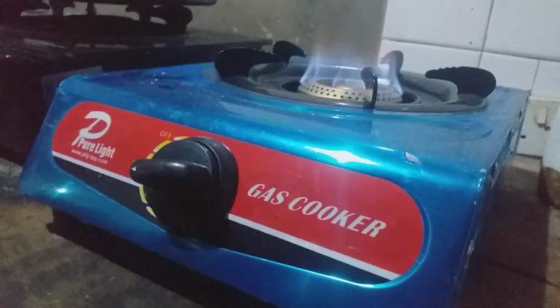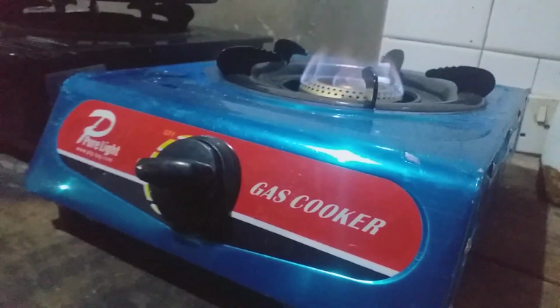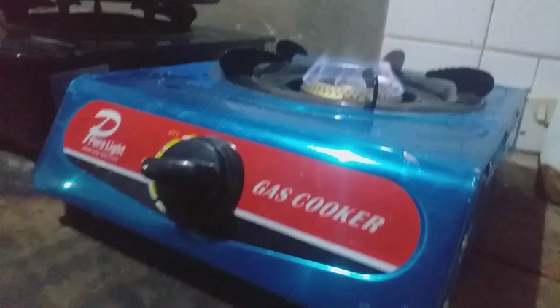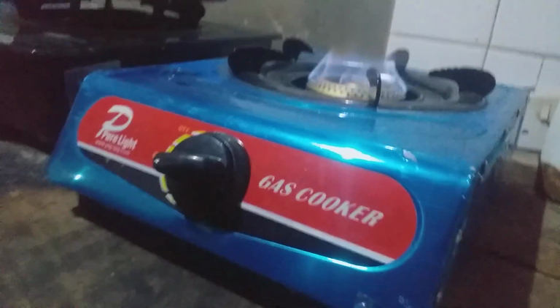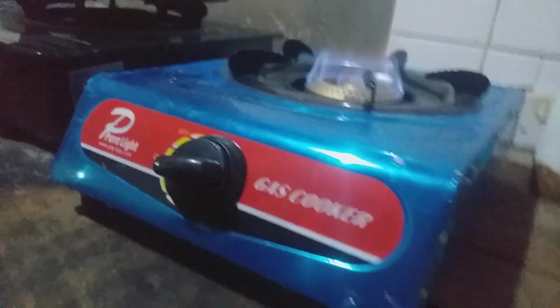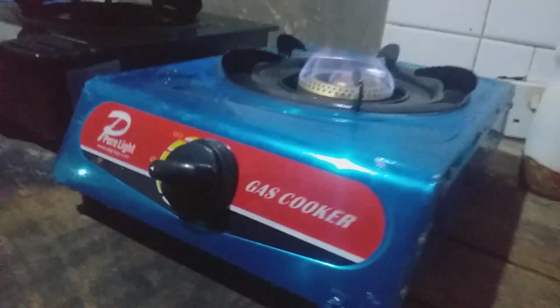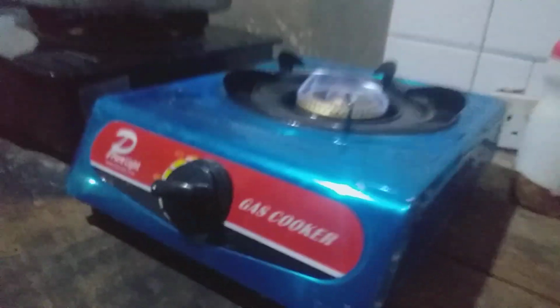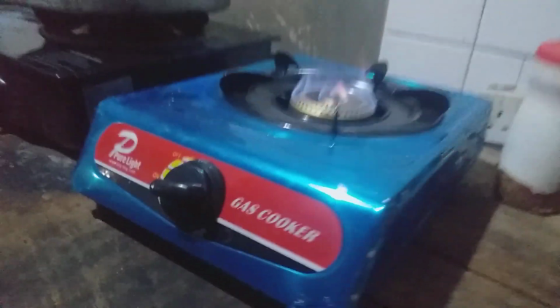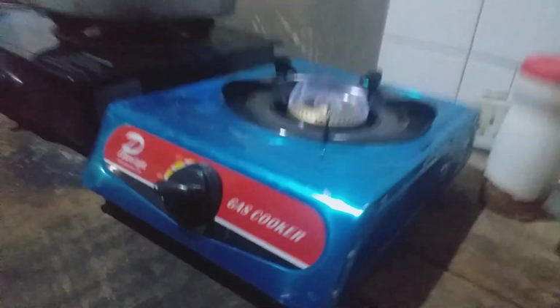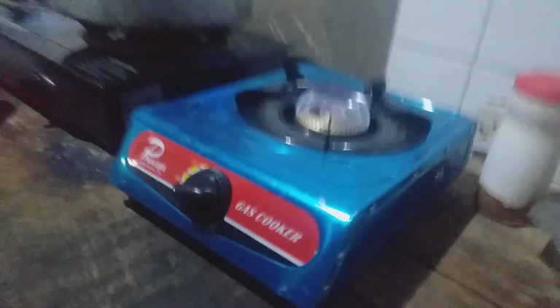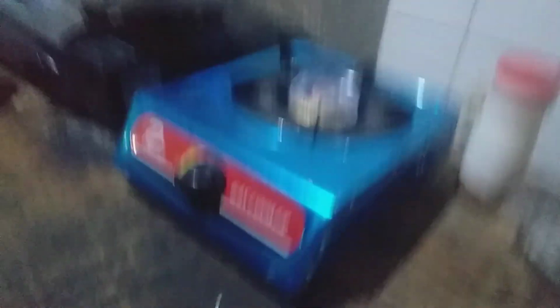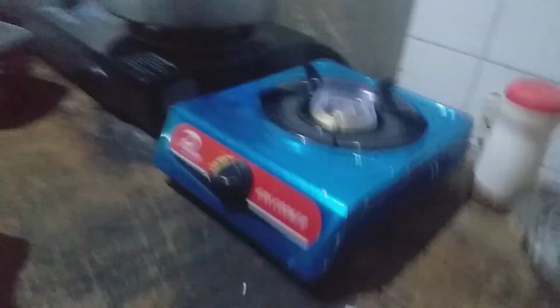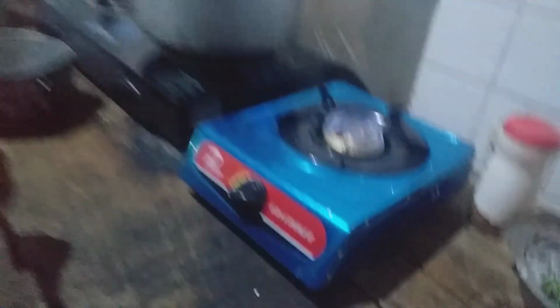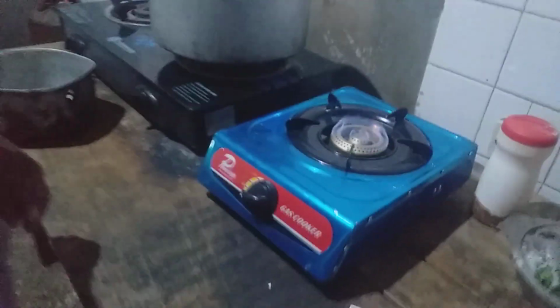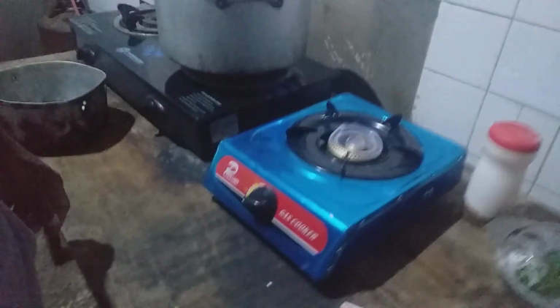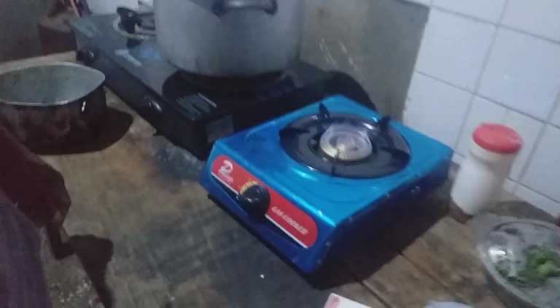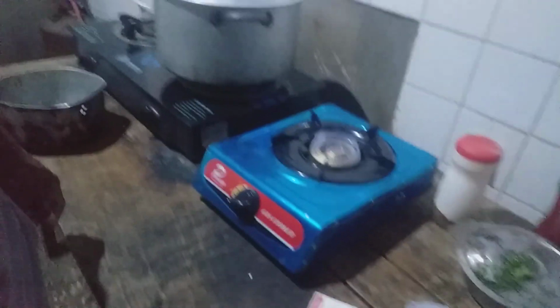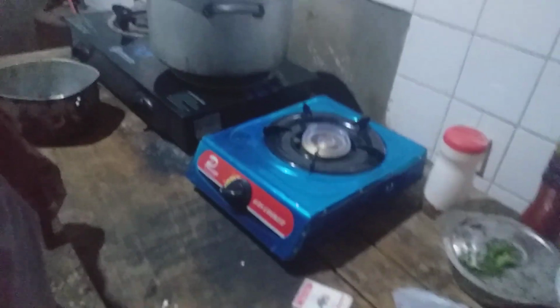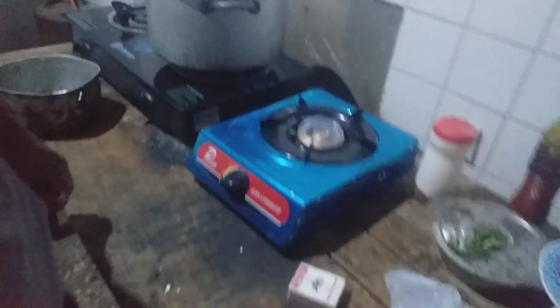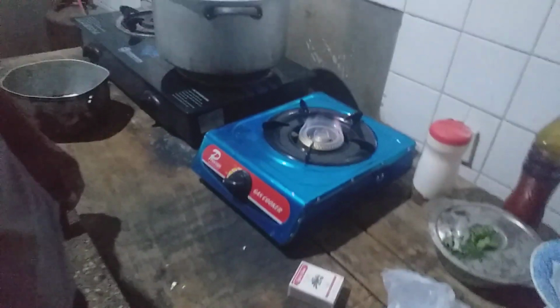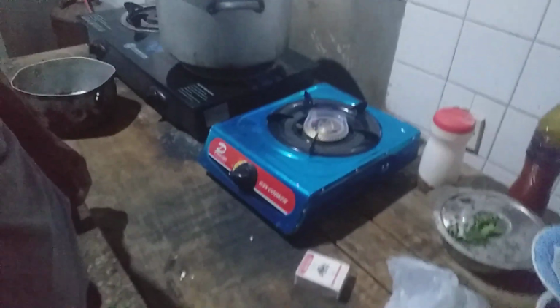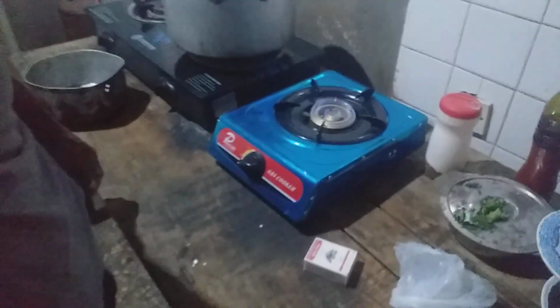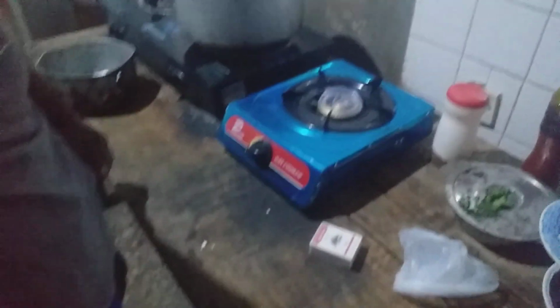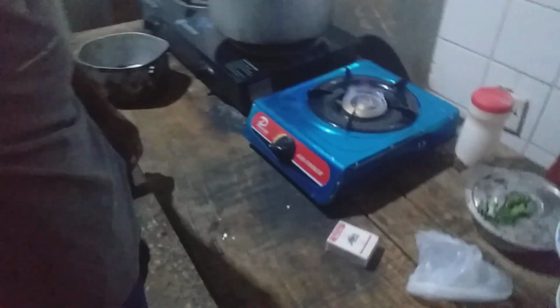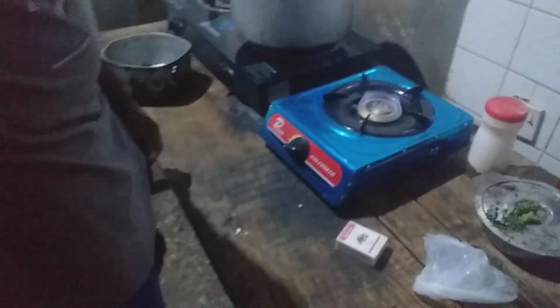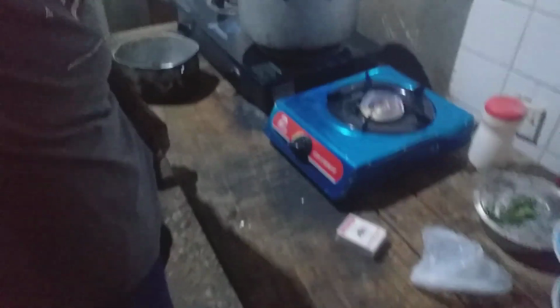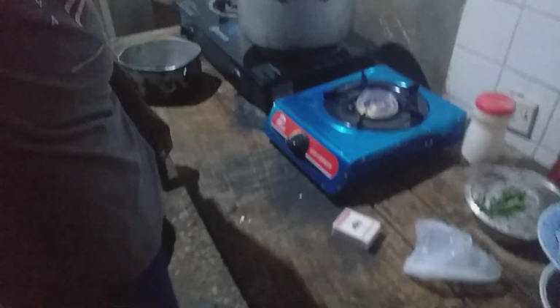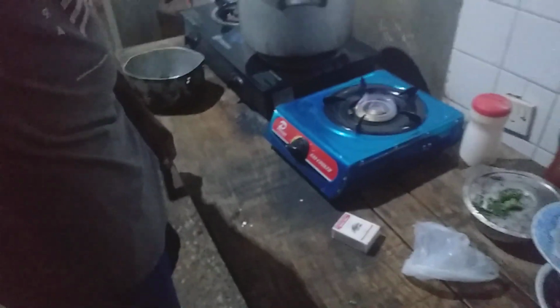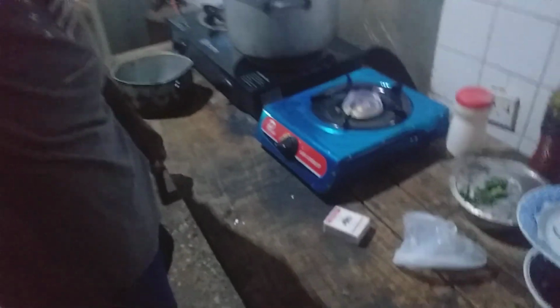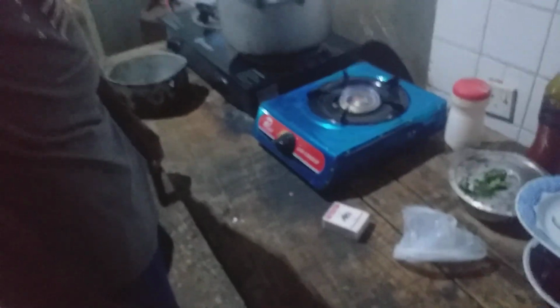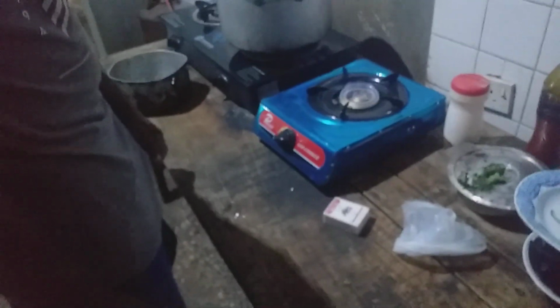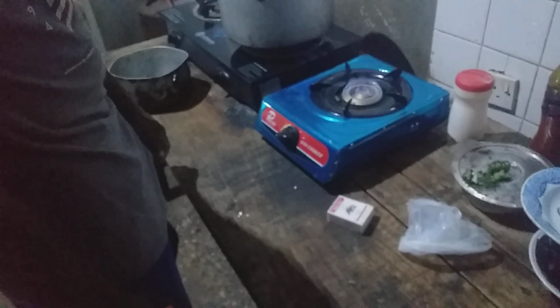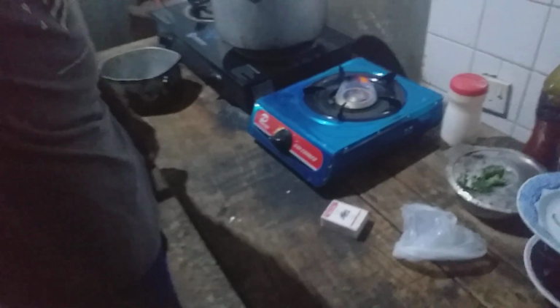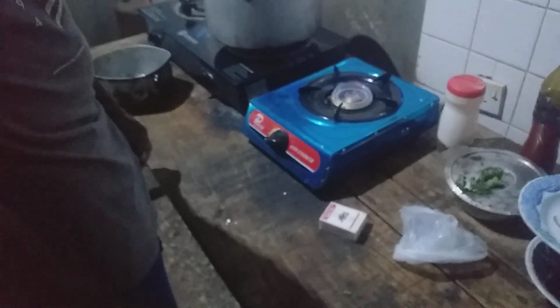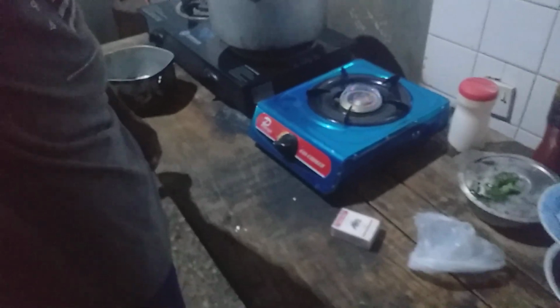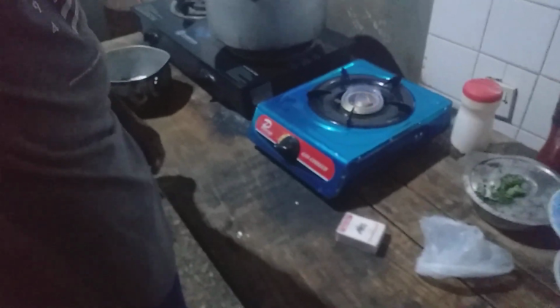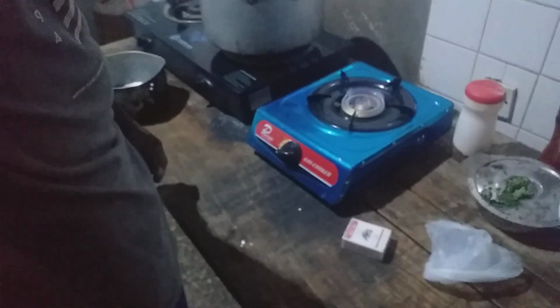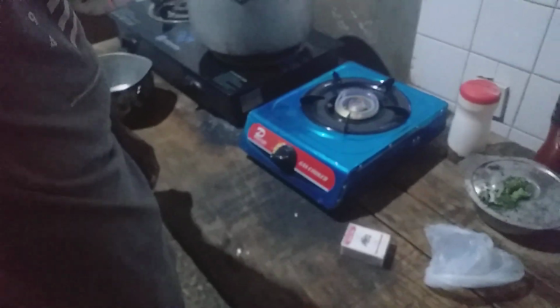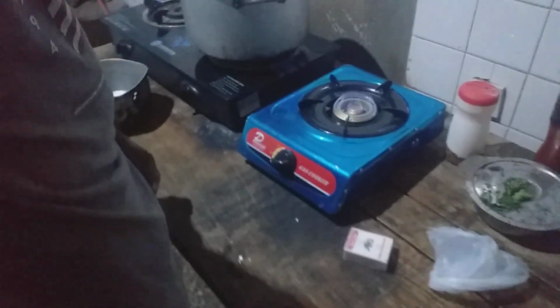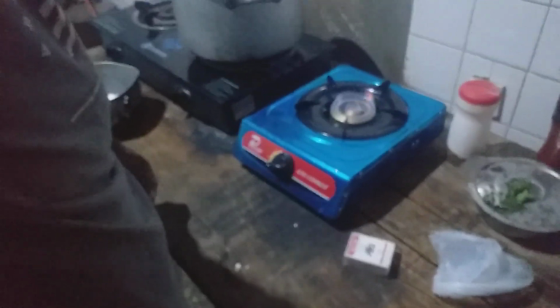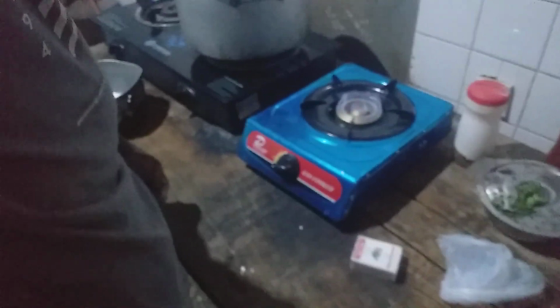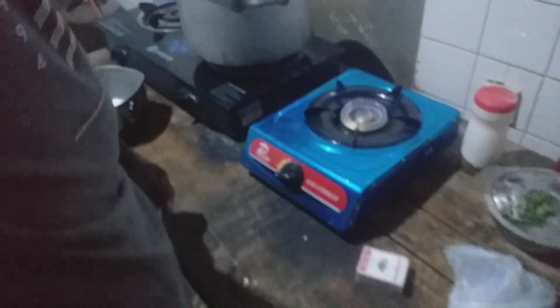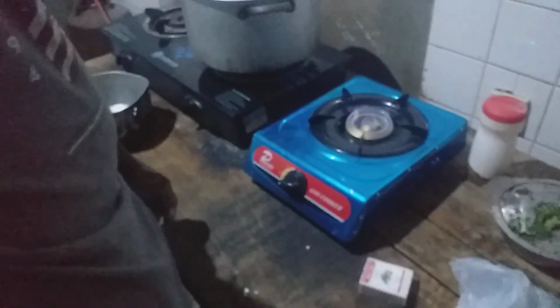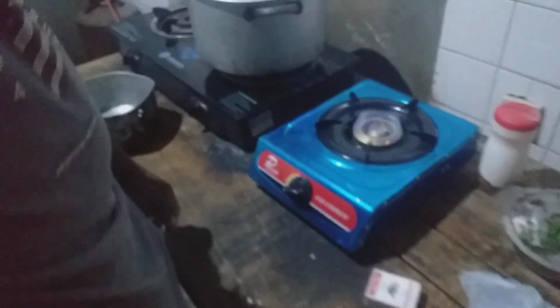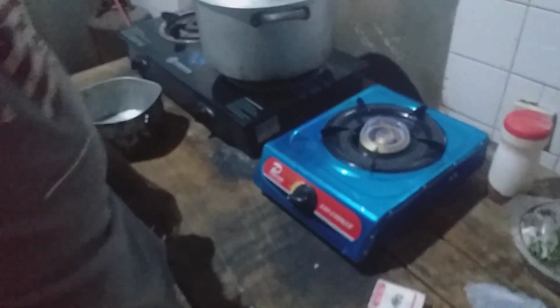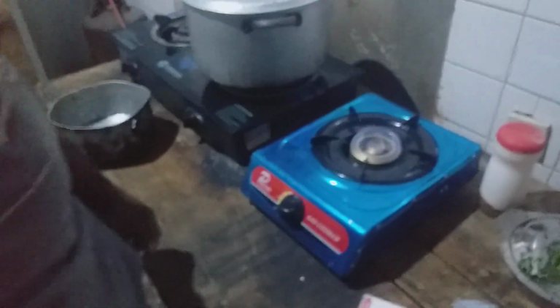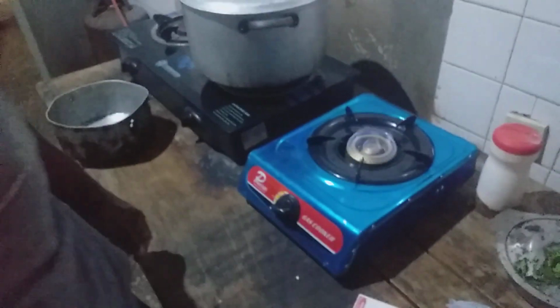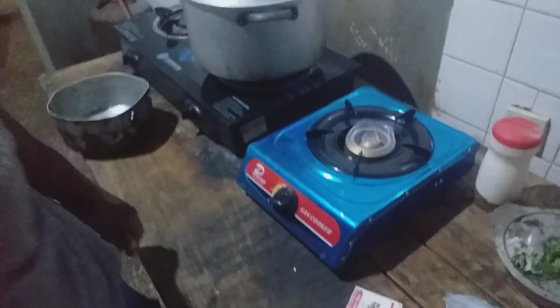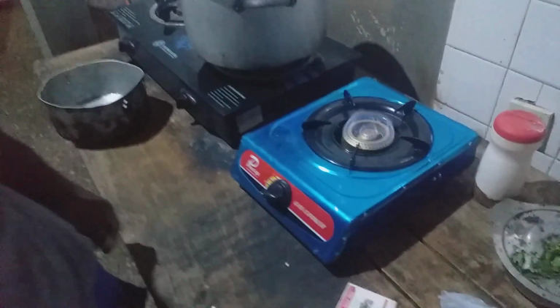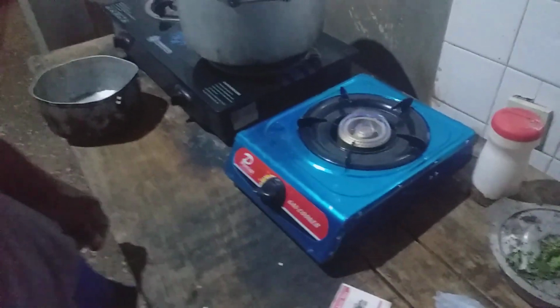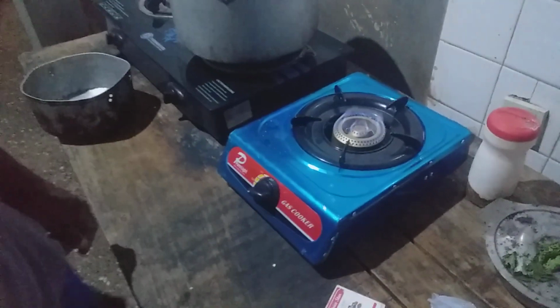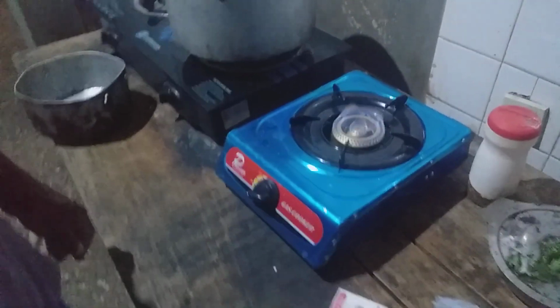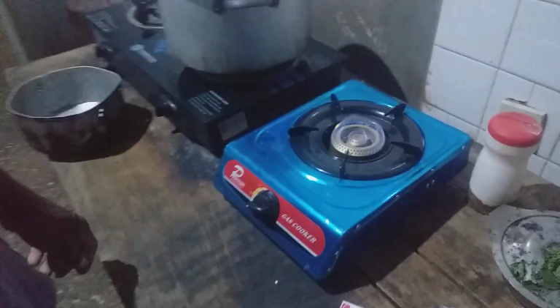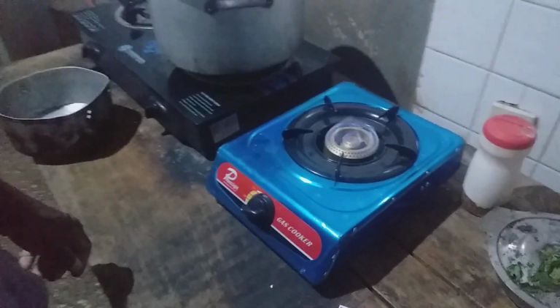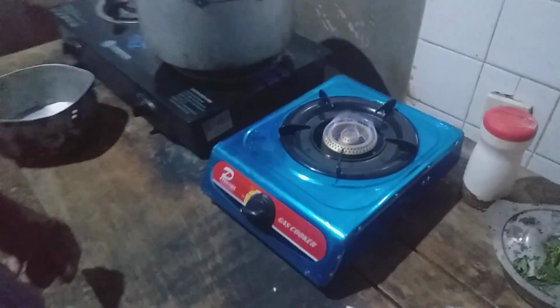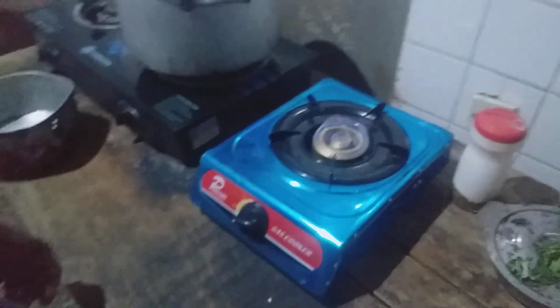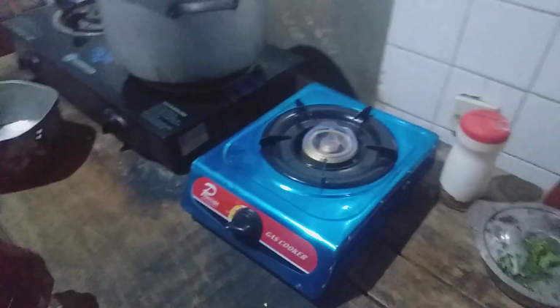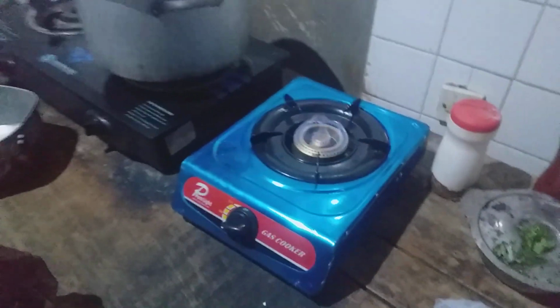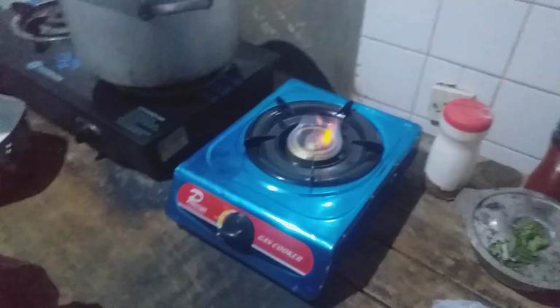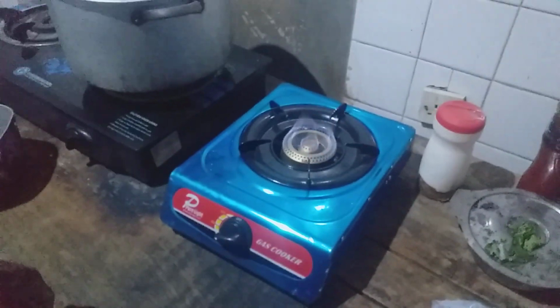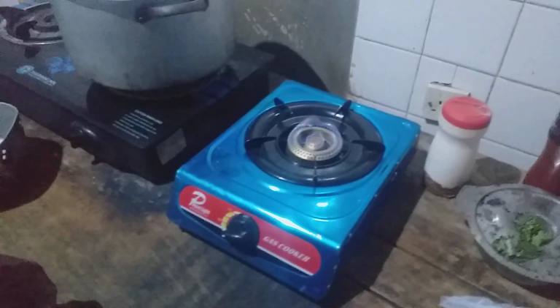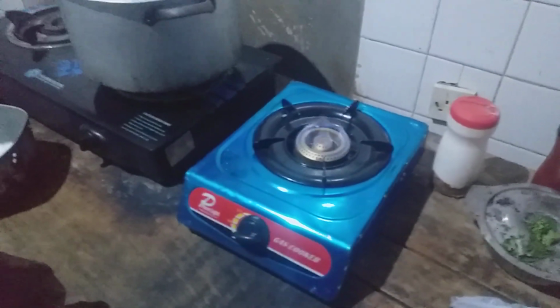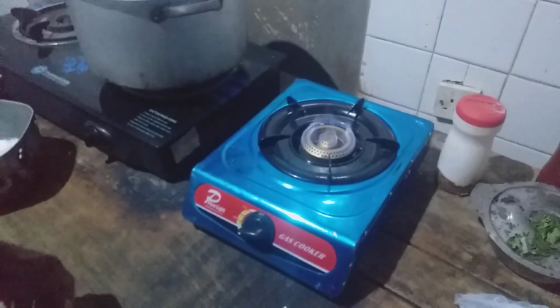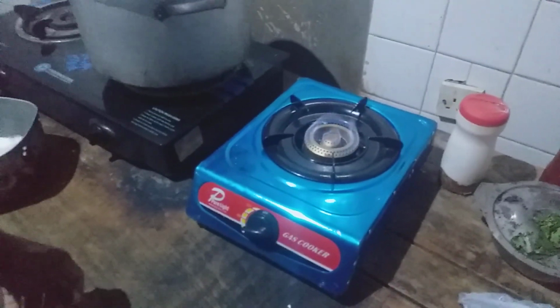This is how we cook with our own kitchen waste and our own toilet waste.